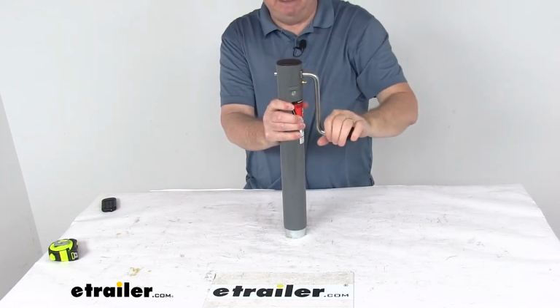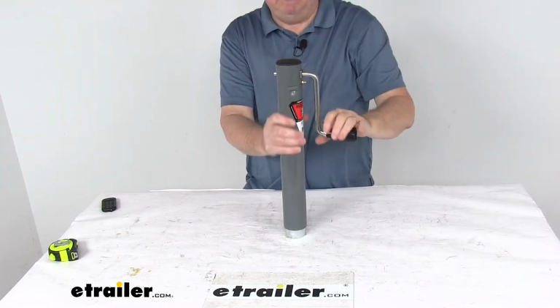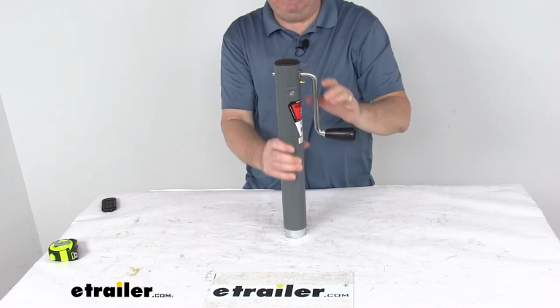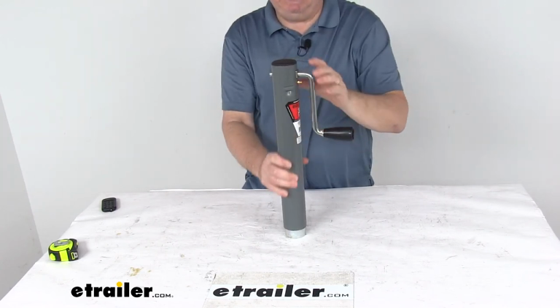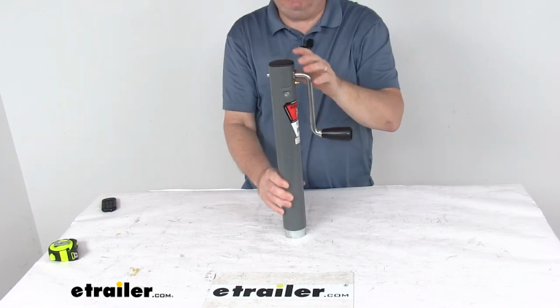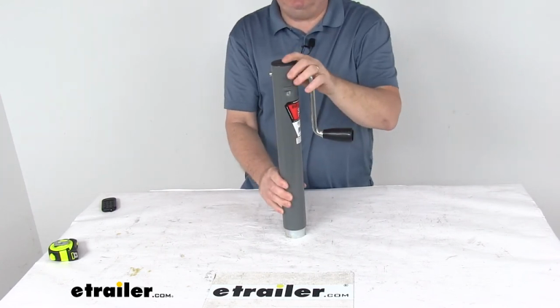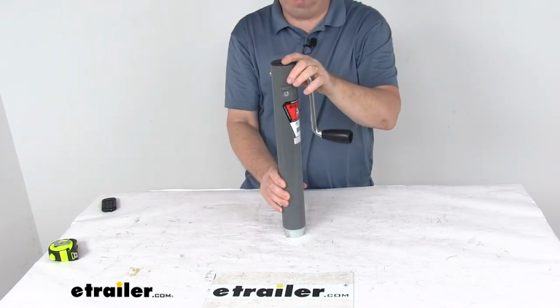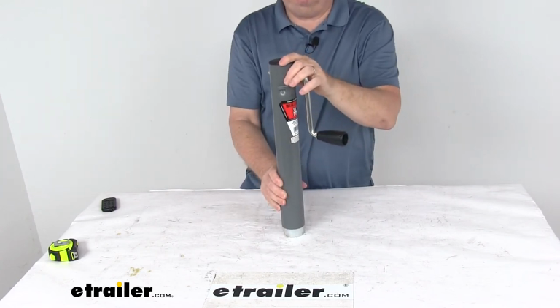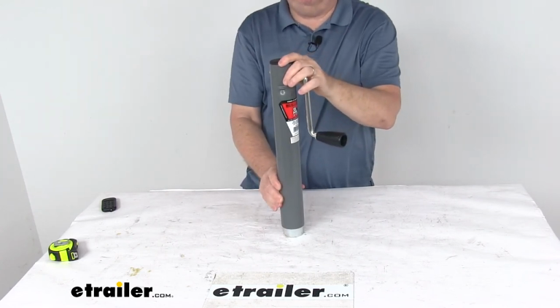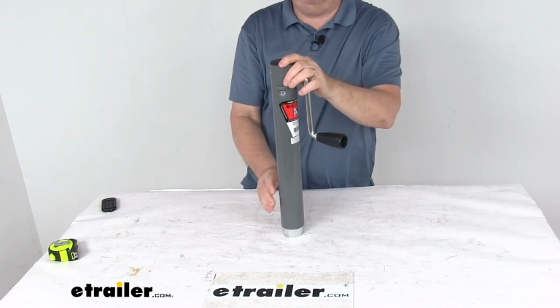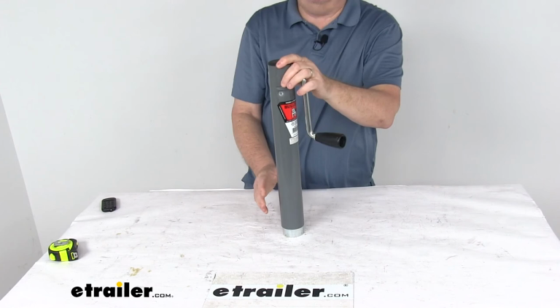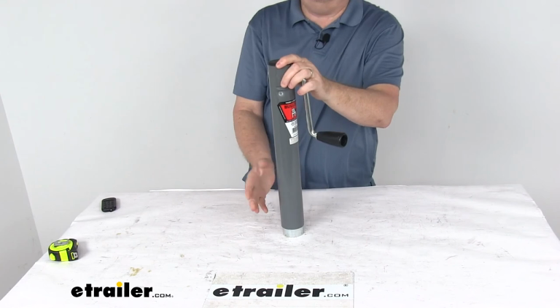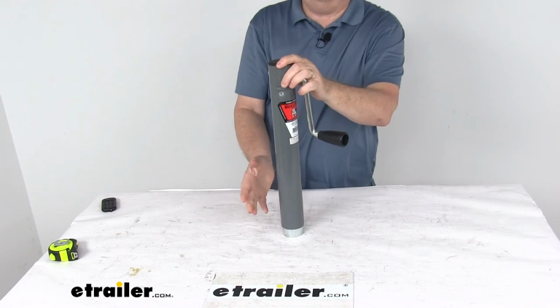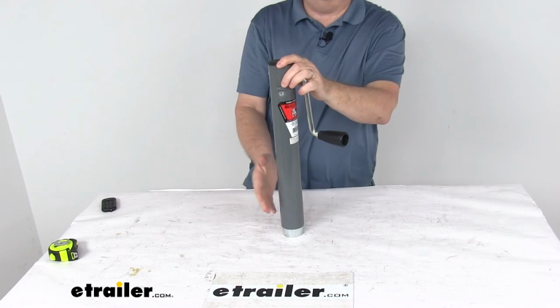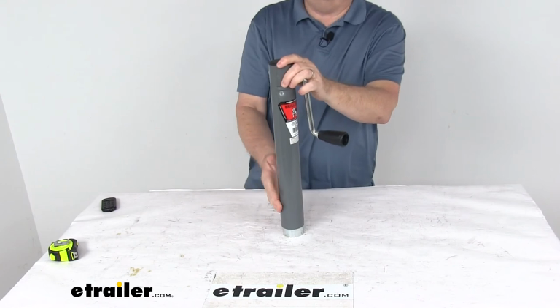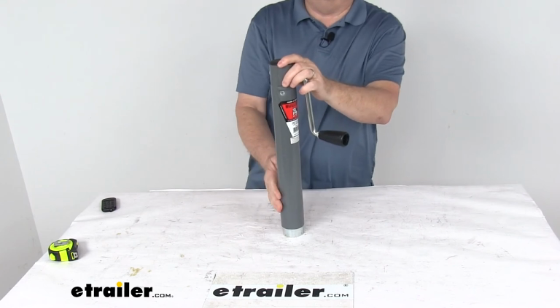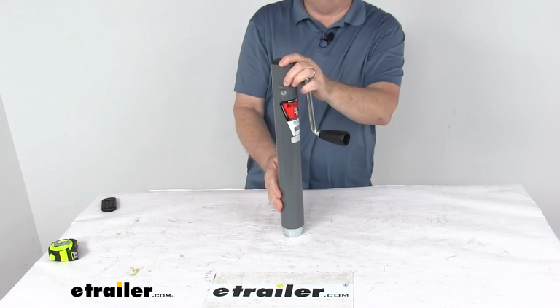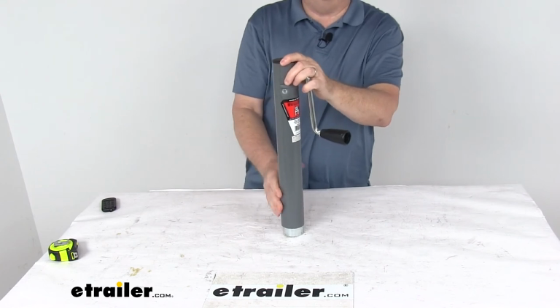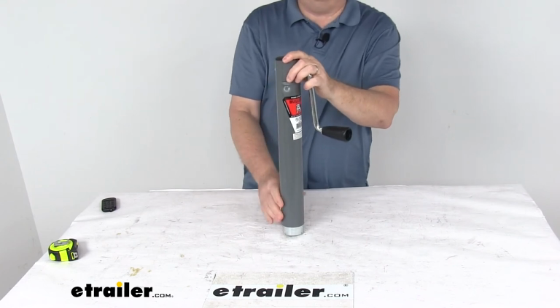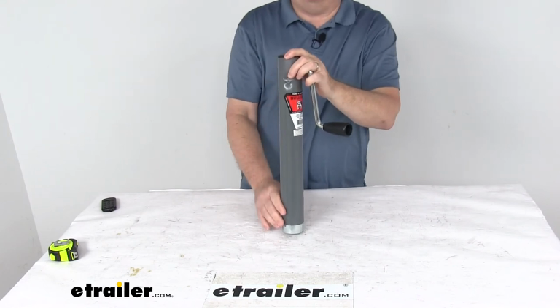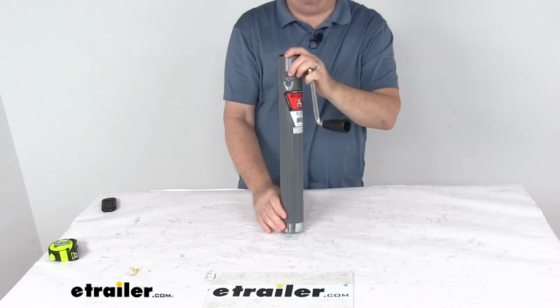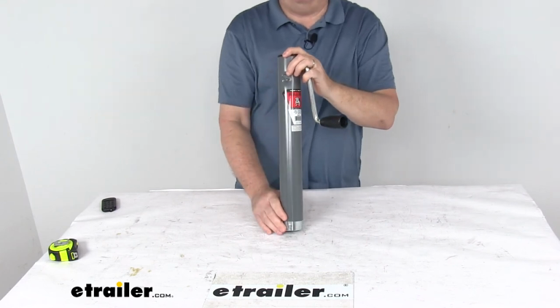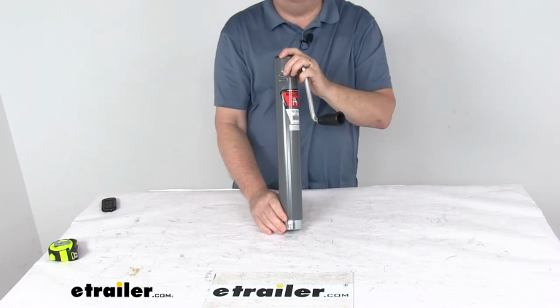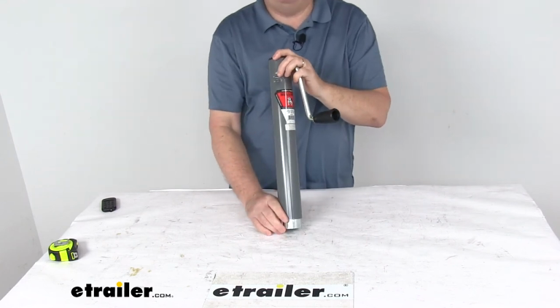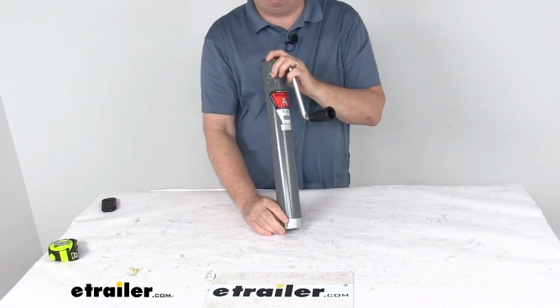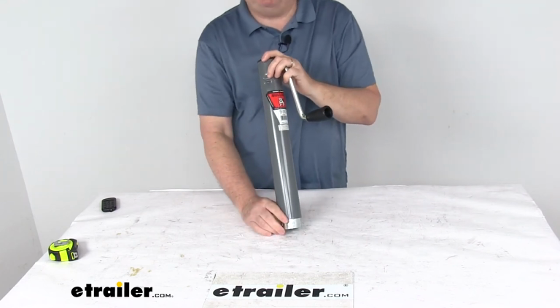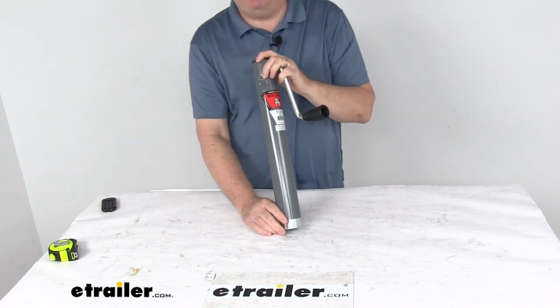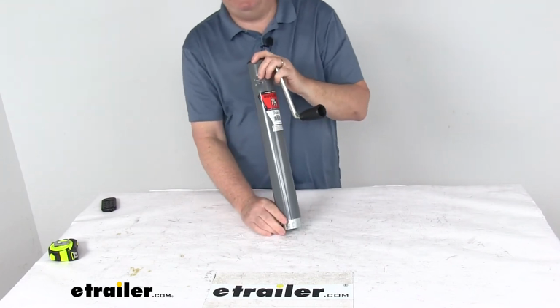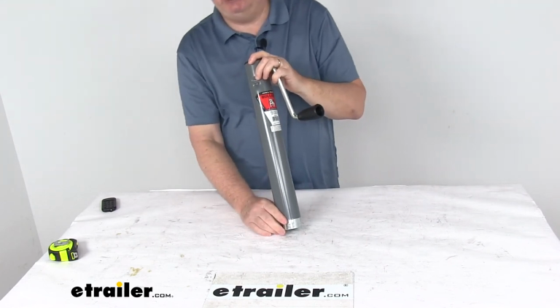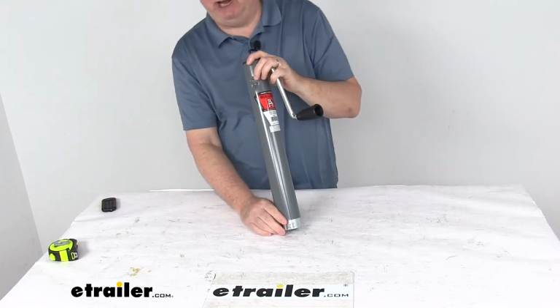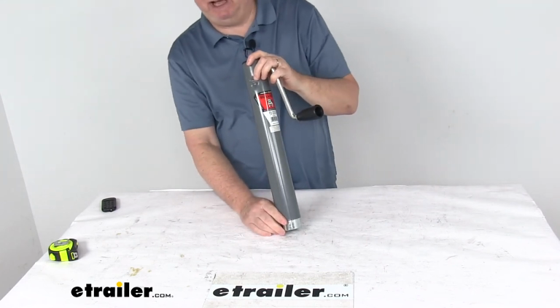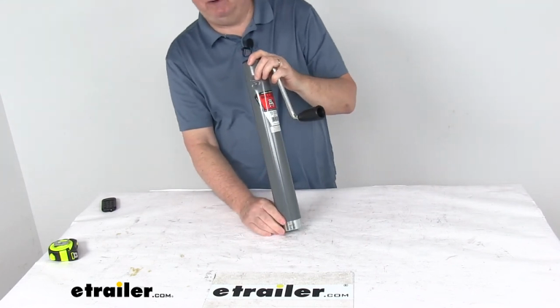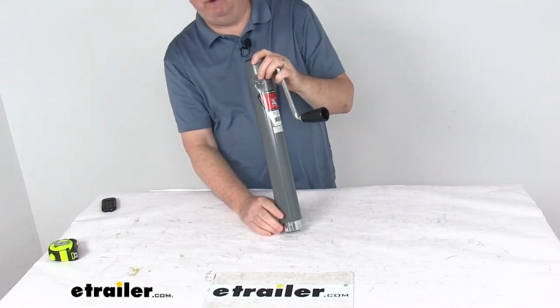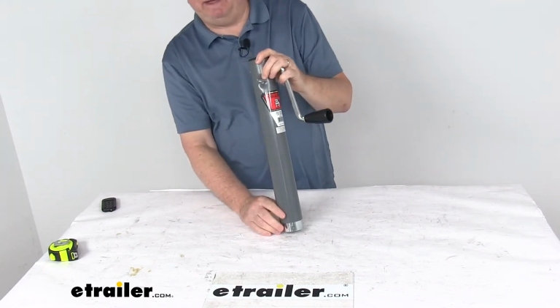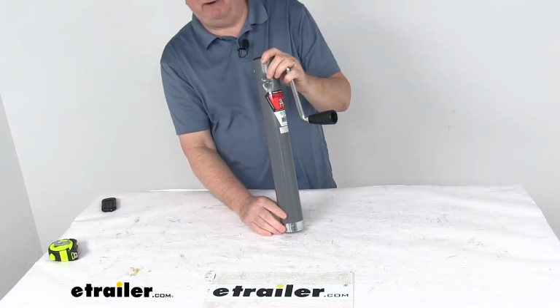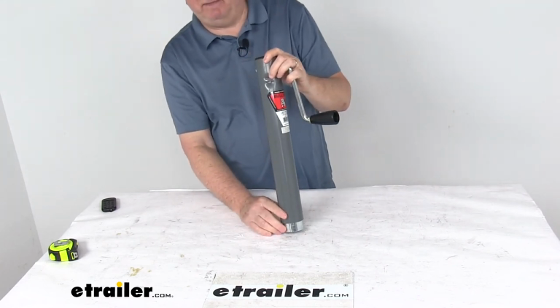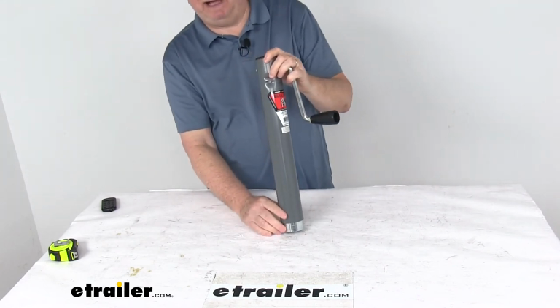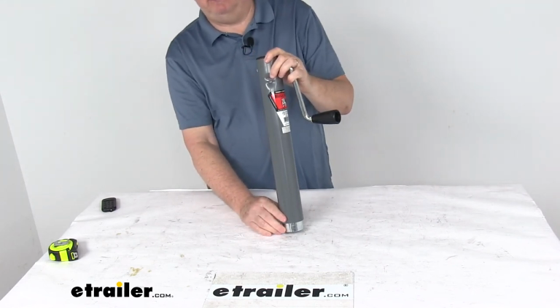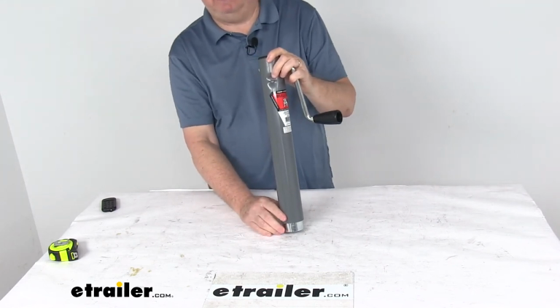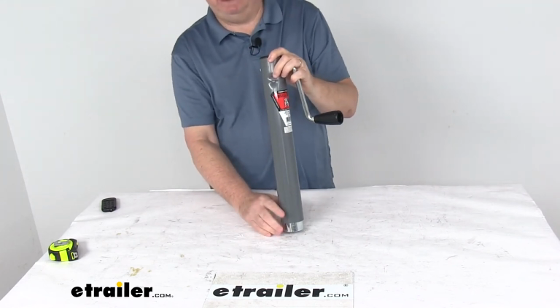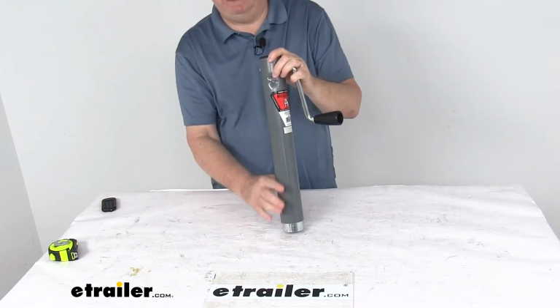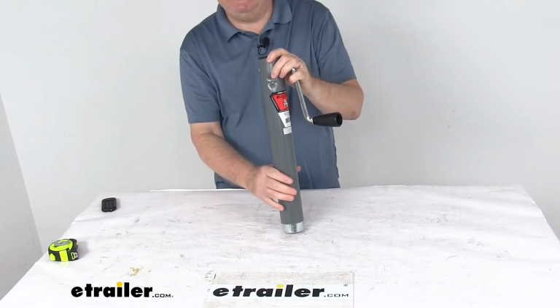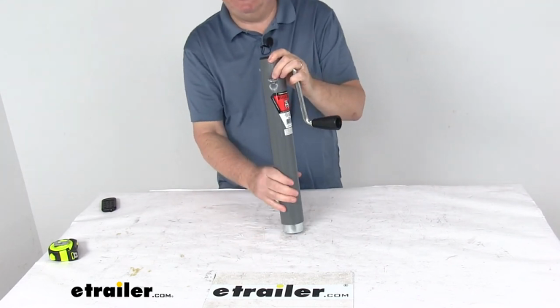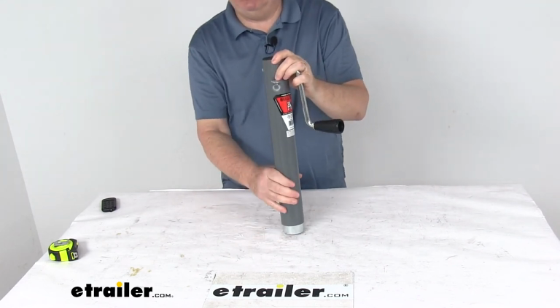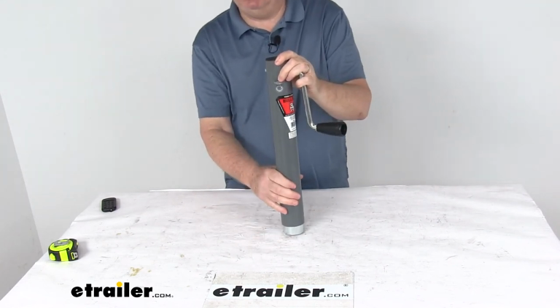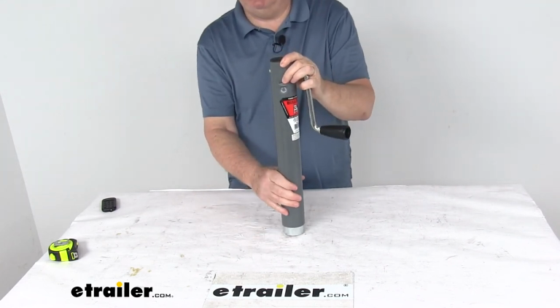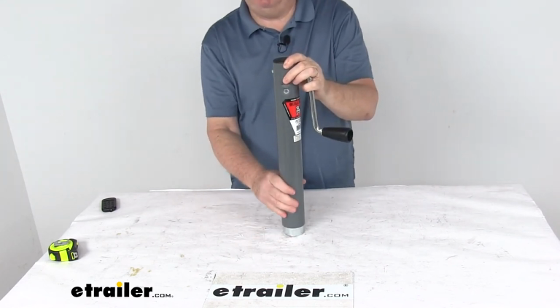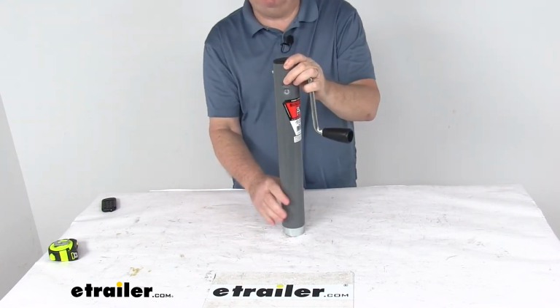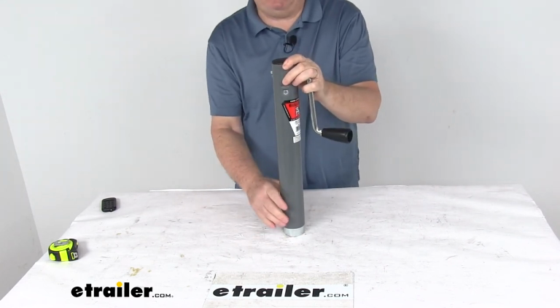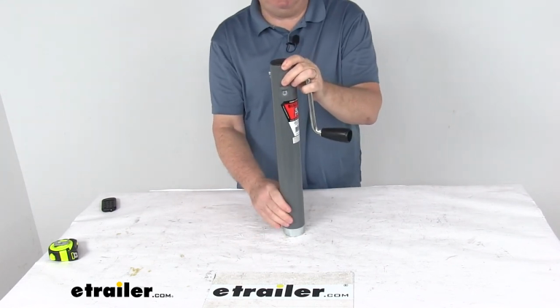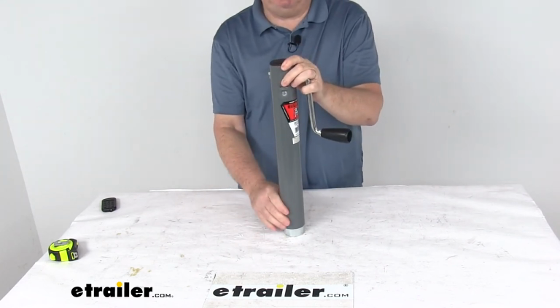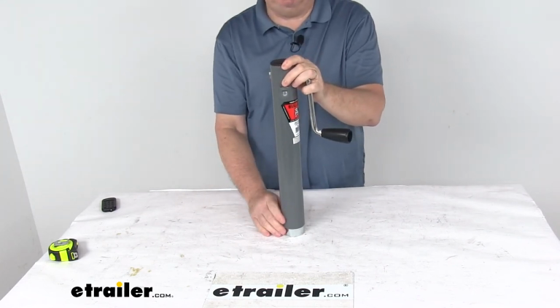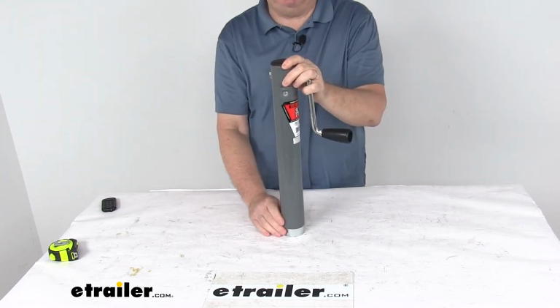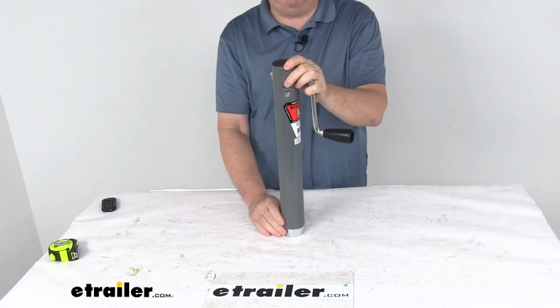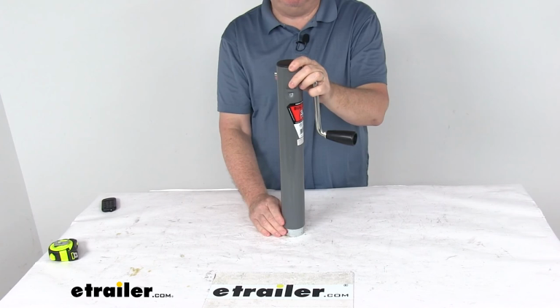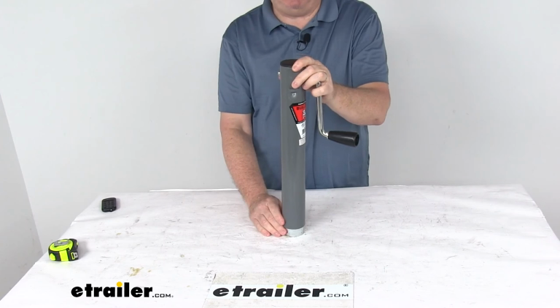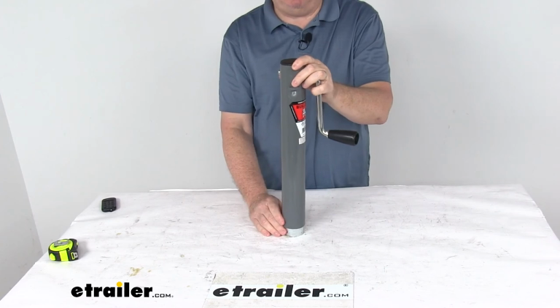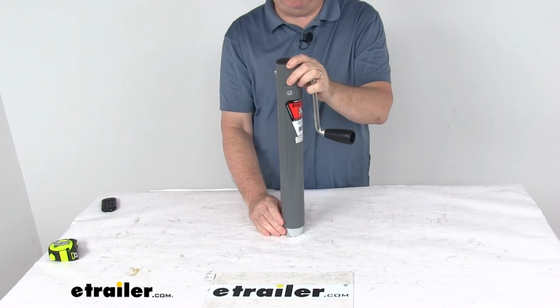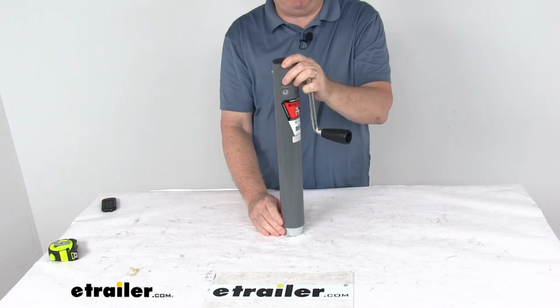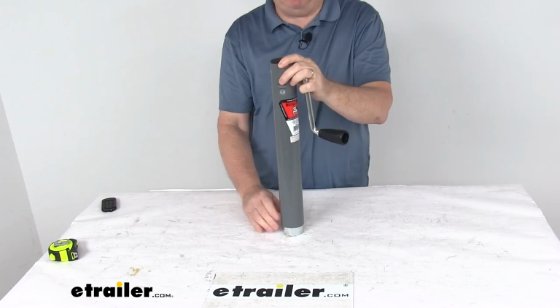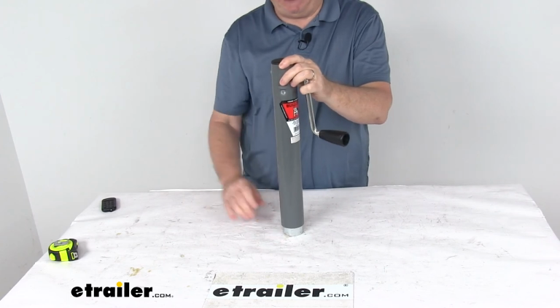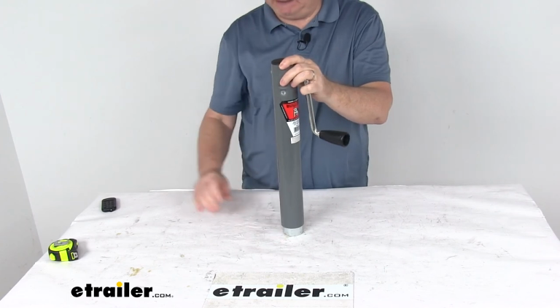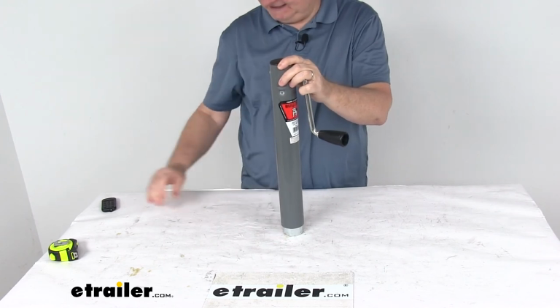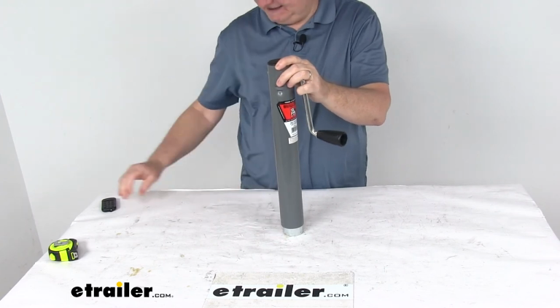But that should do it for the review on the Bulldog Round Sidewind Jack without a mount, a 10-inch lift, and a 2,000-pound weight capacity. Thank you.